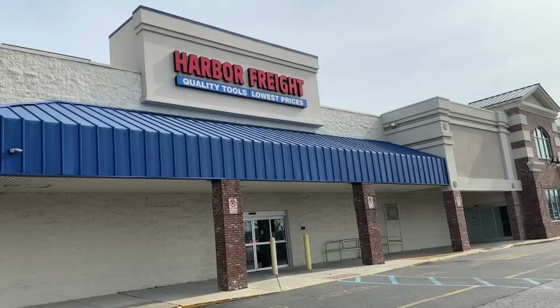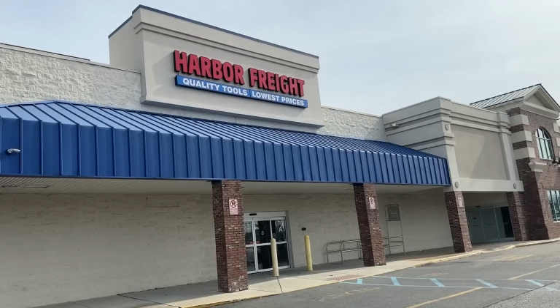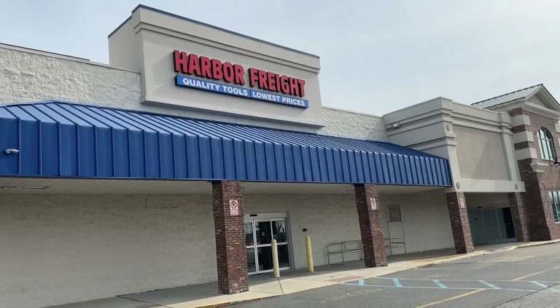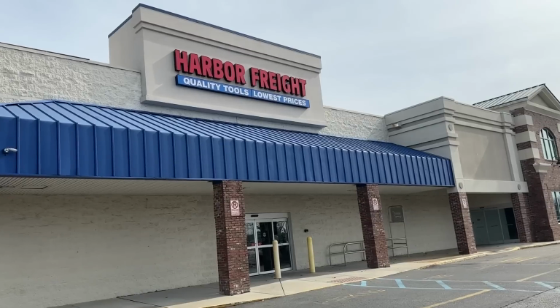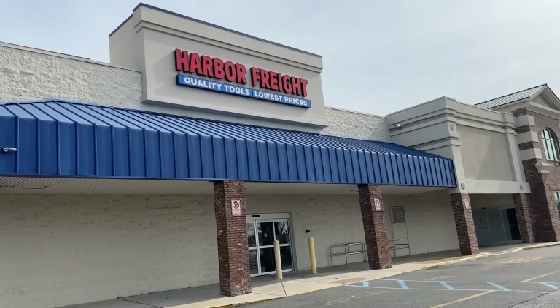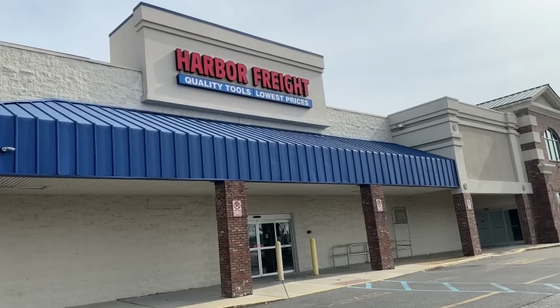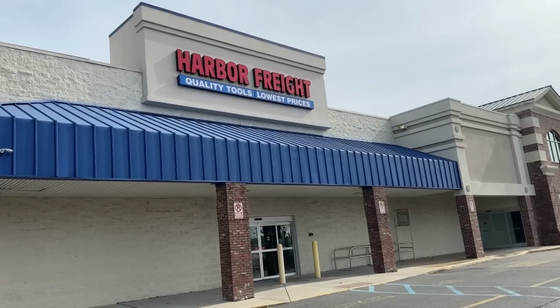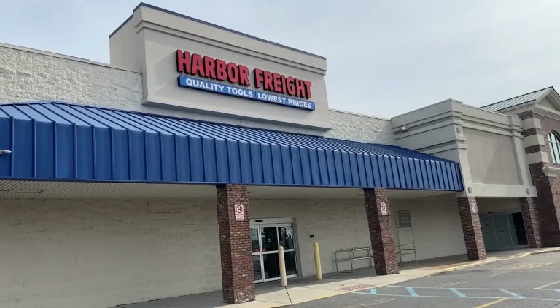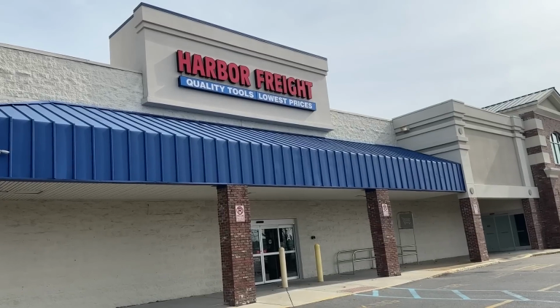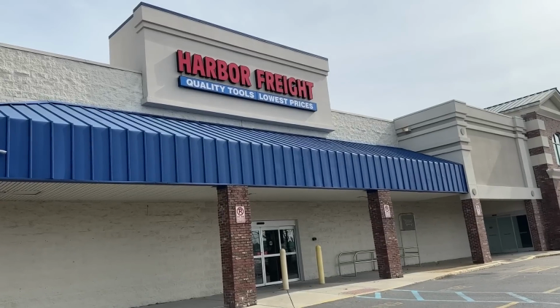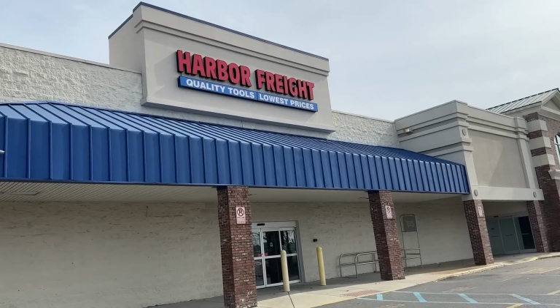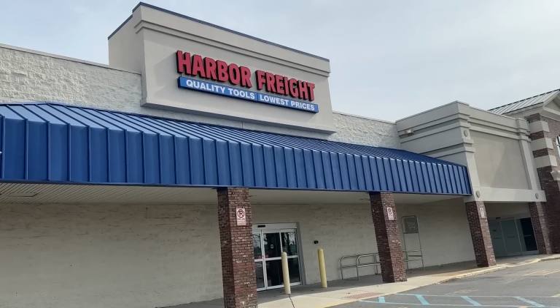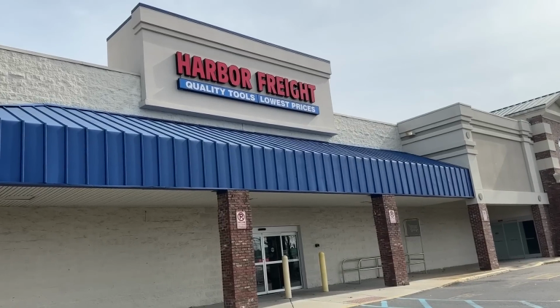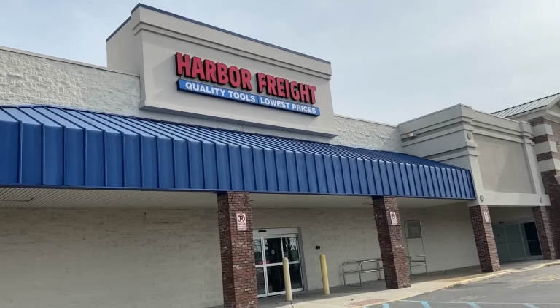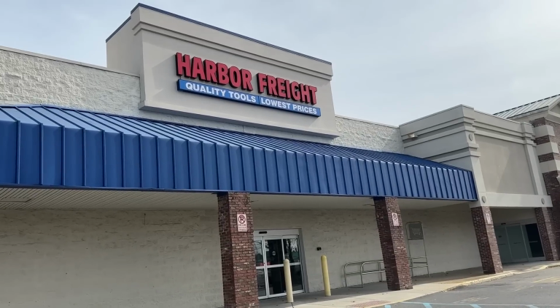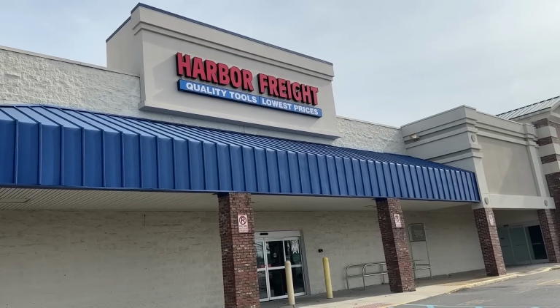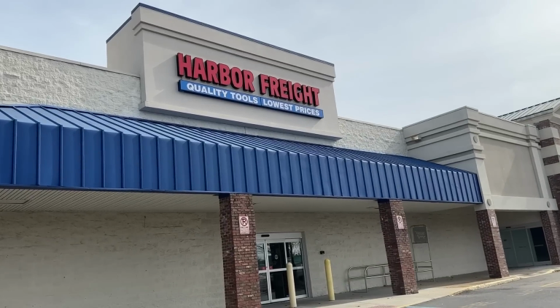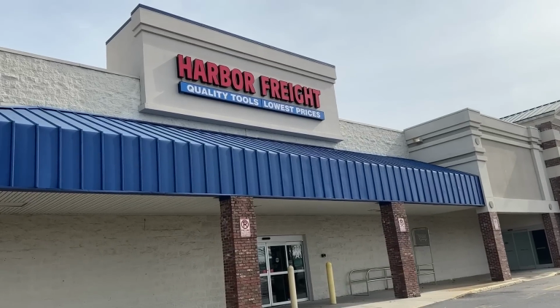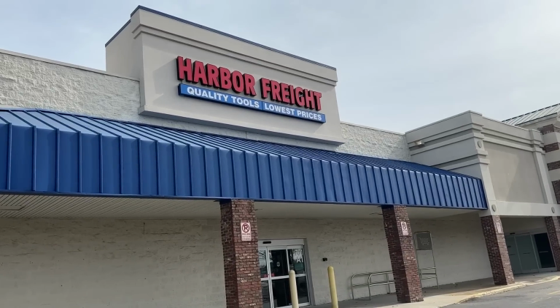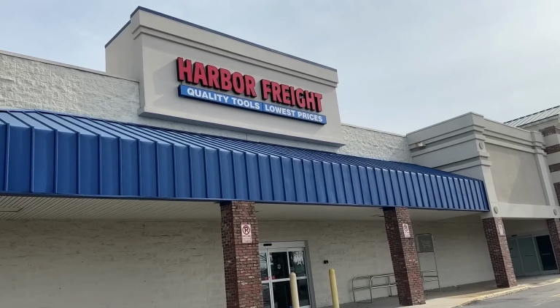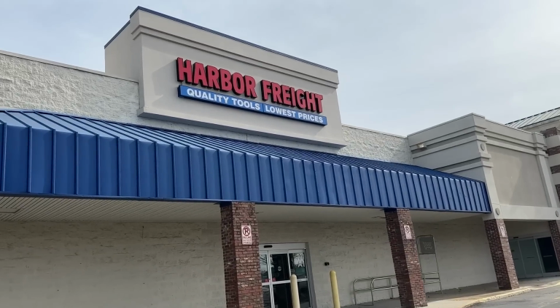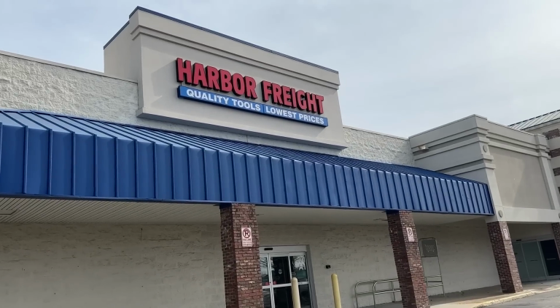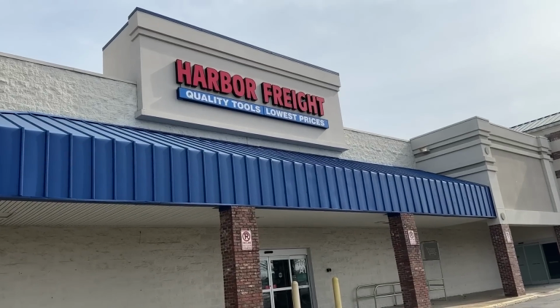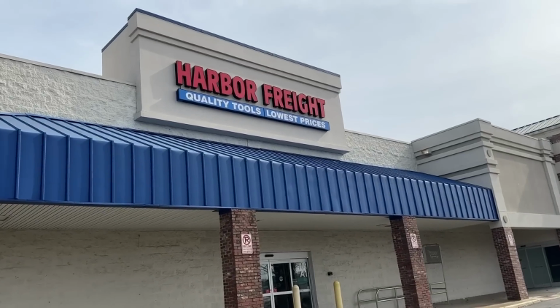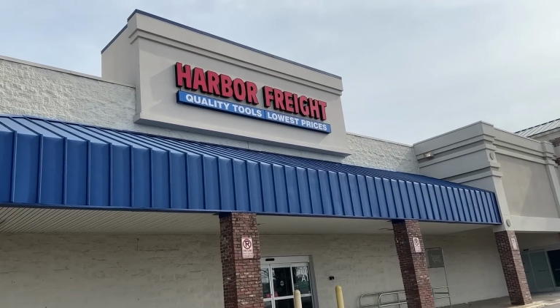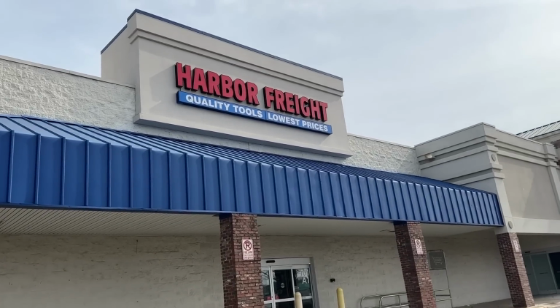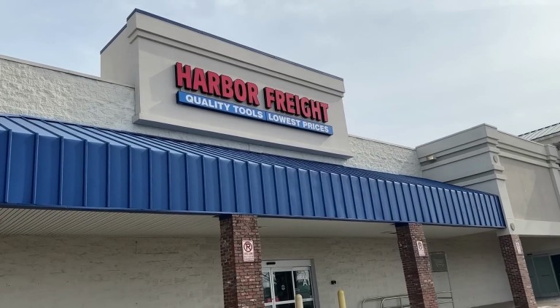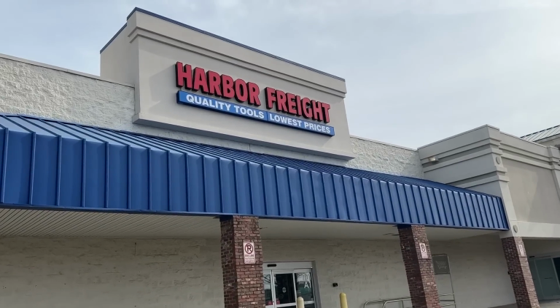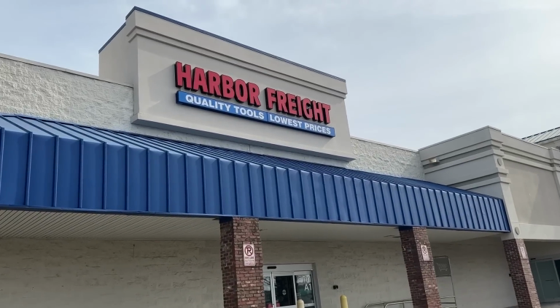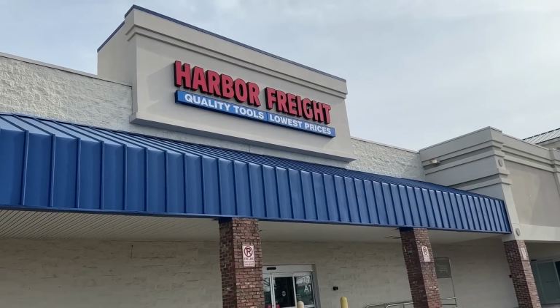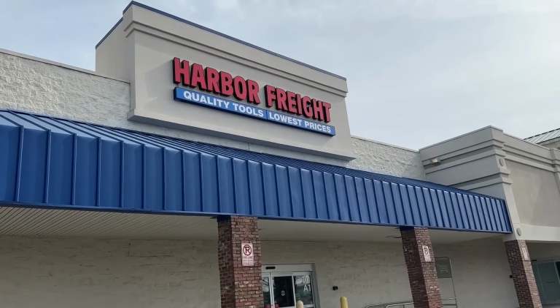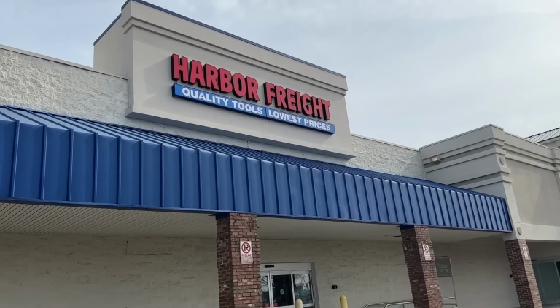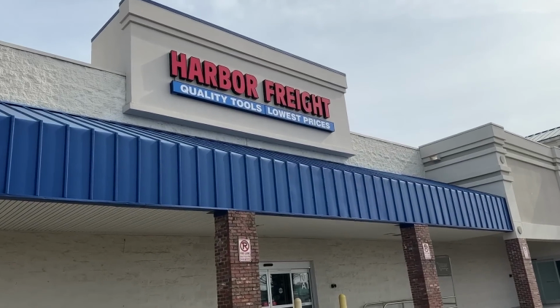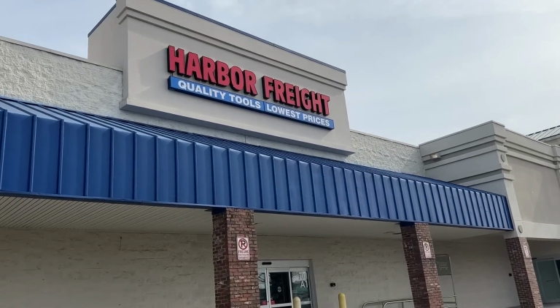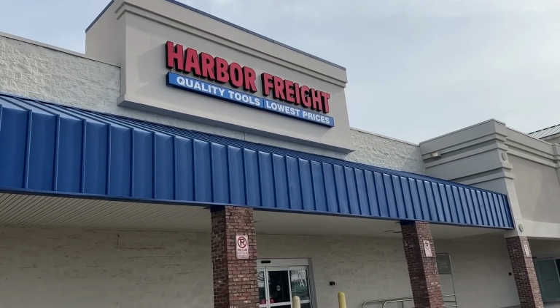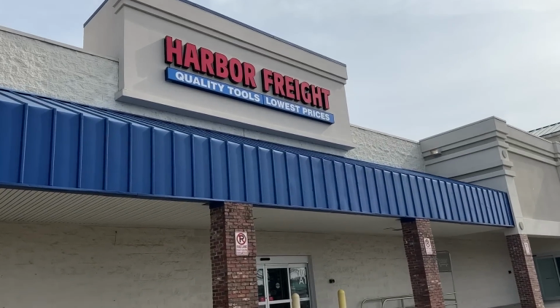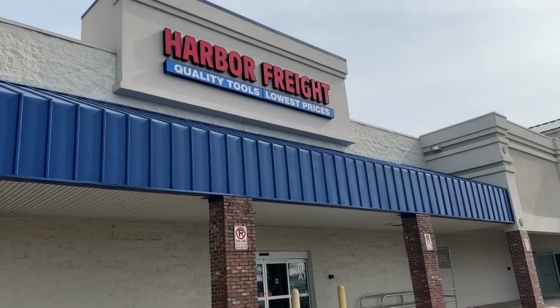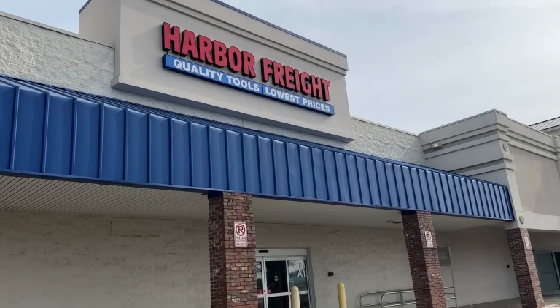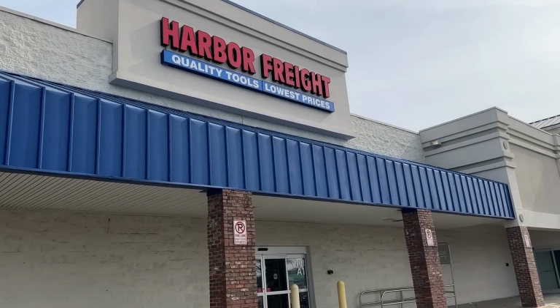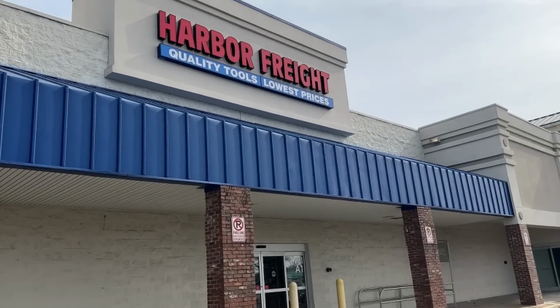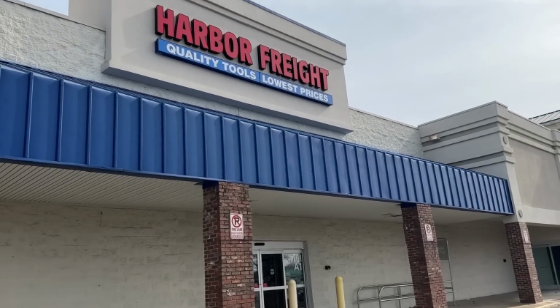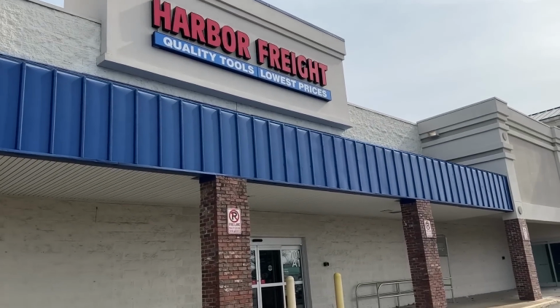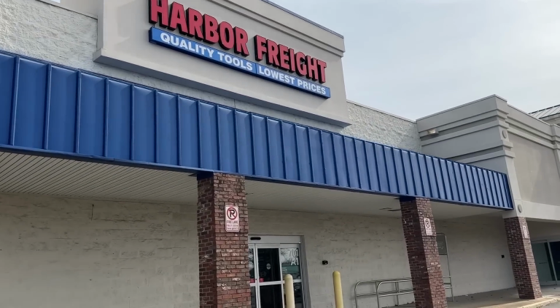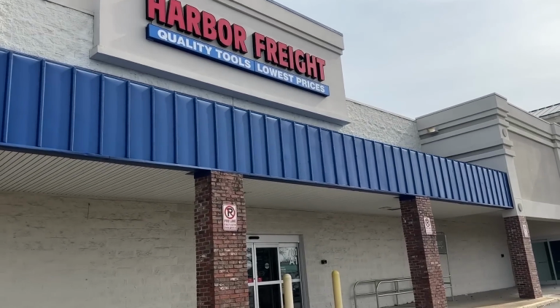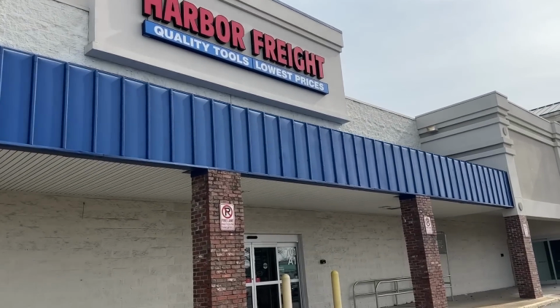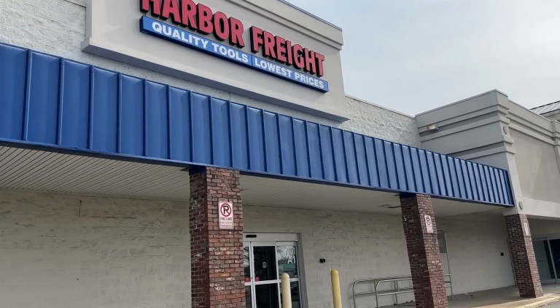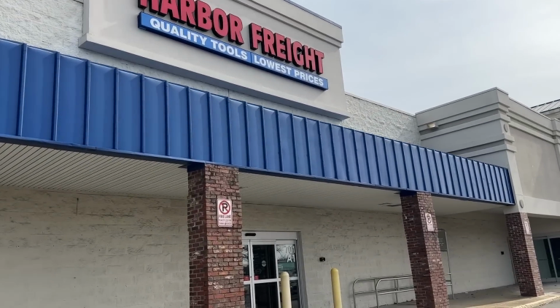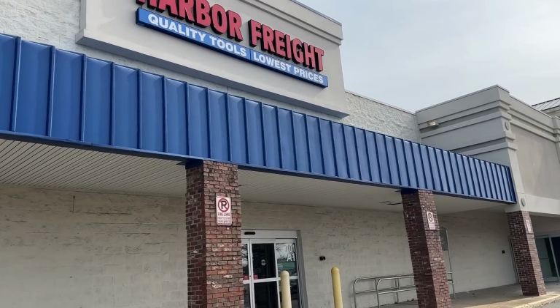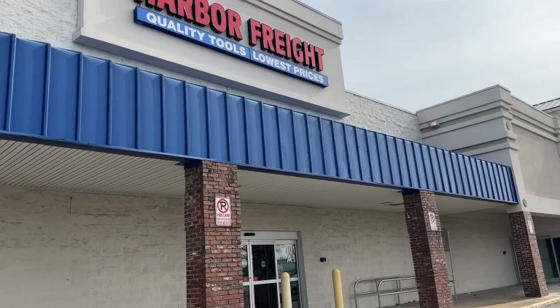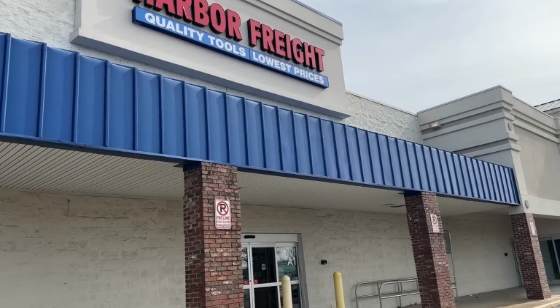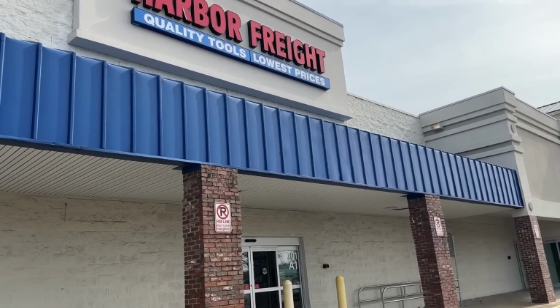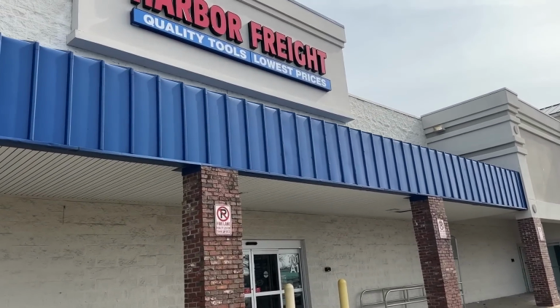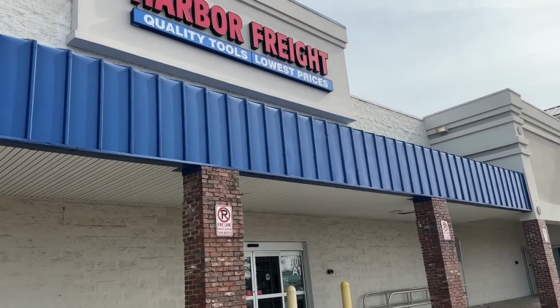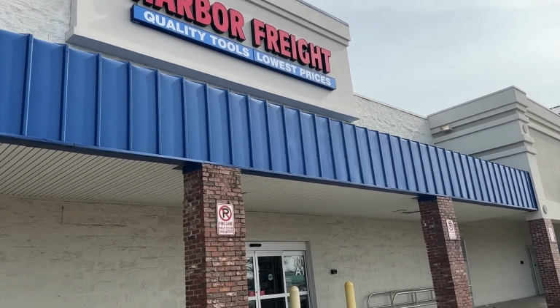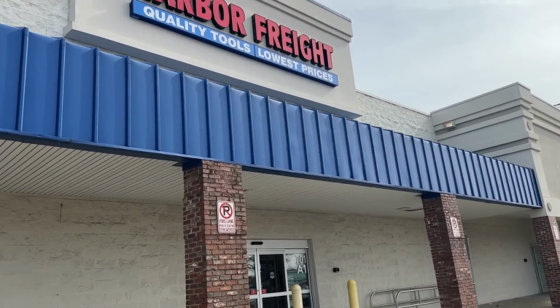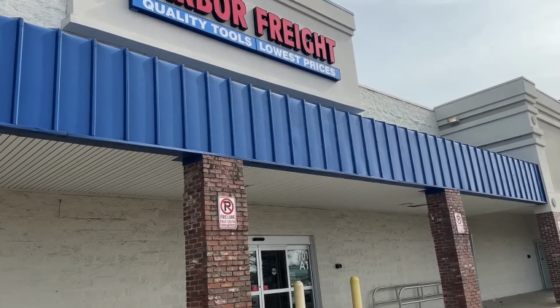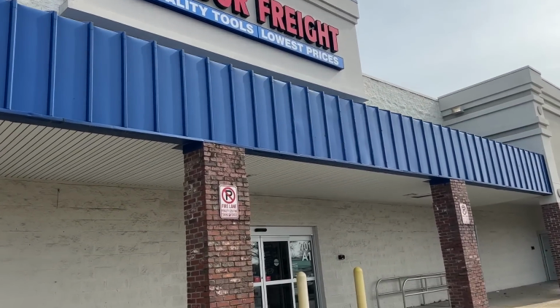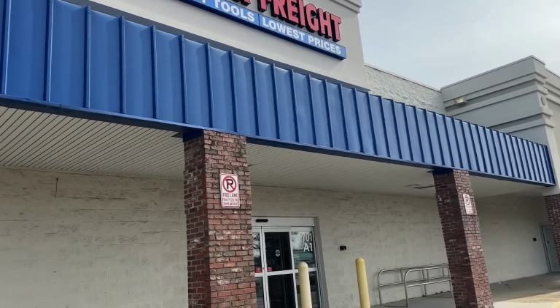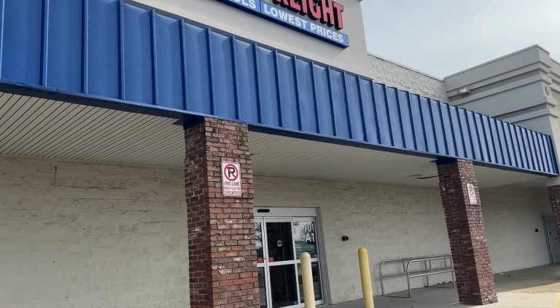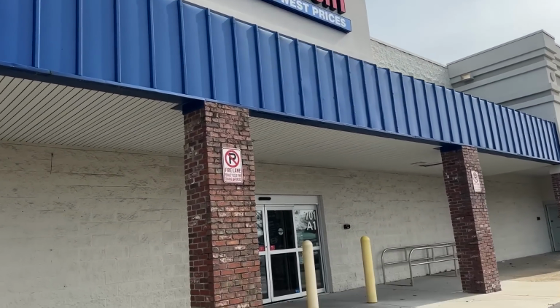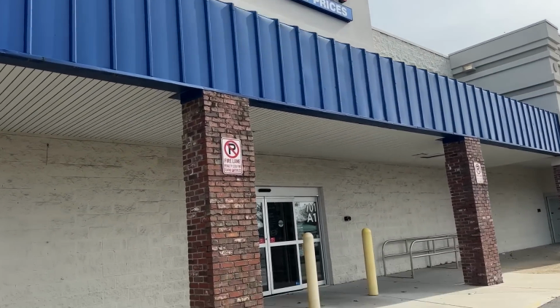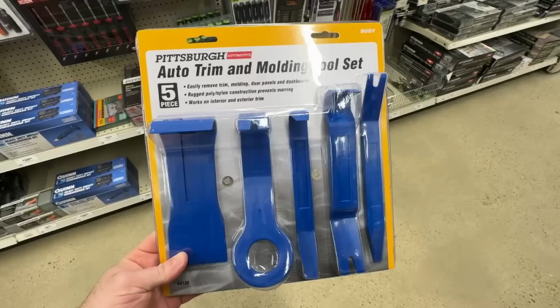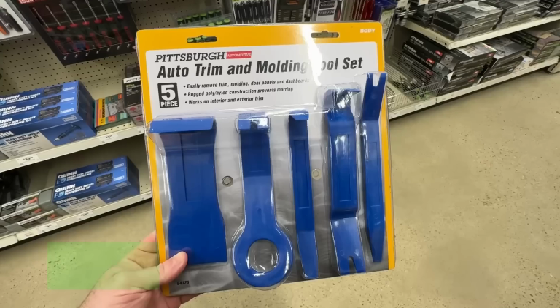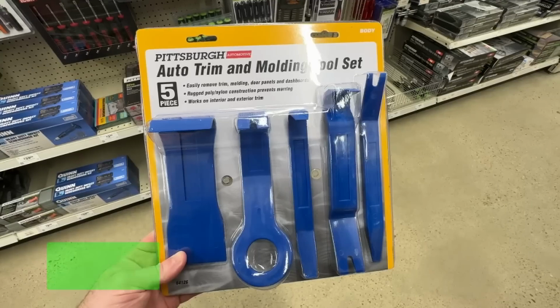Welcome back to Dad Deals. More Harbor Freight coupons for February just dropped, so let's go to my local store and take a look.